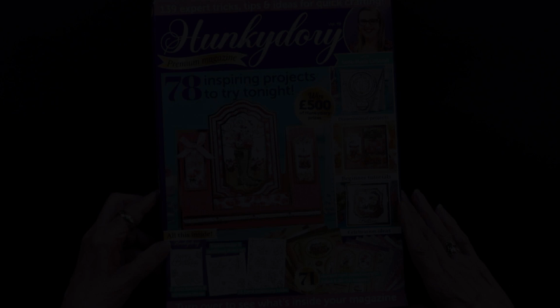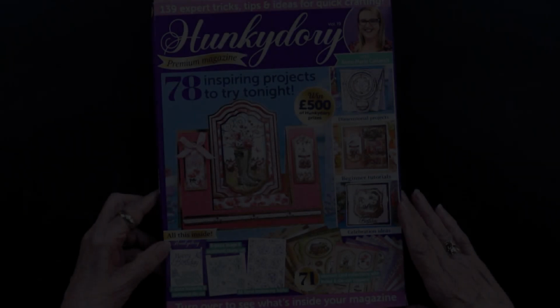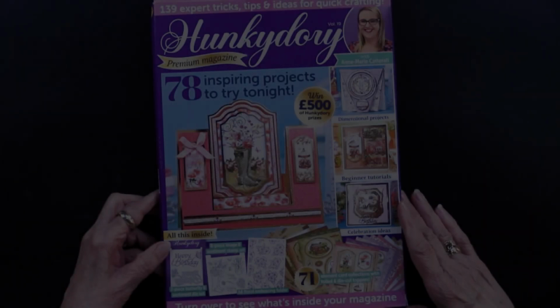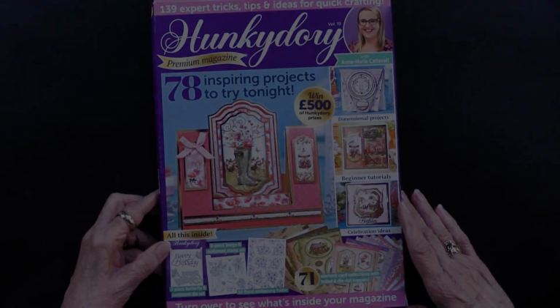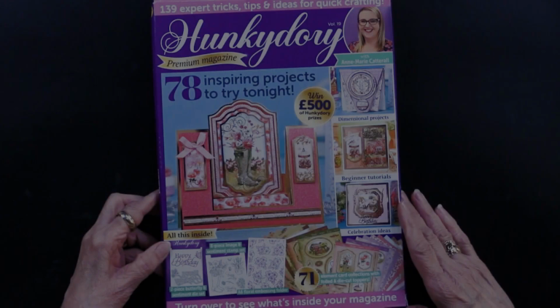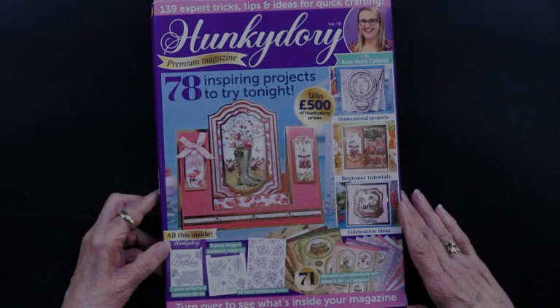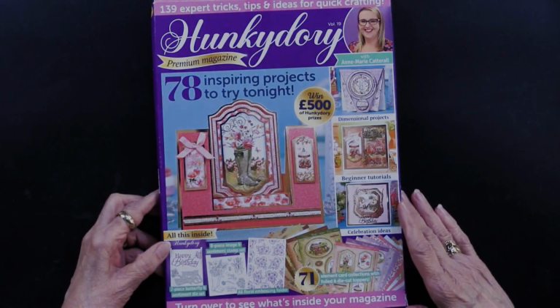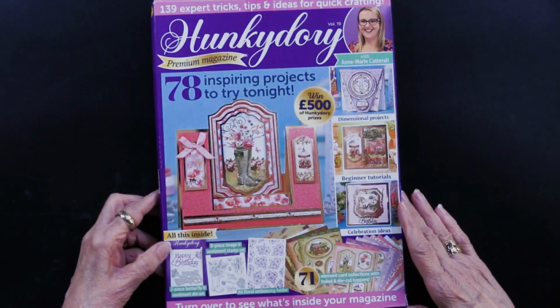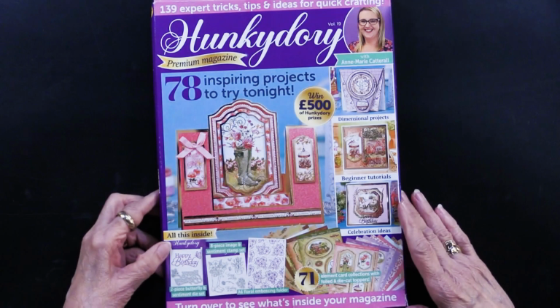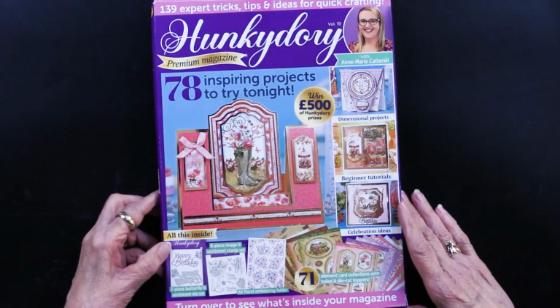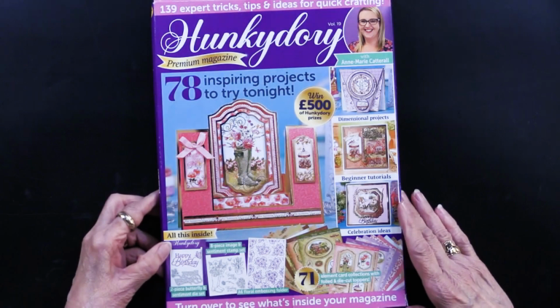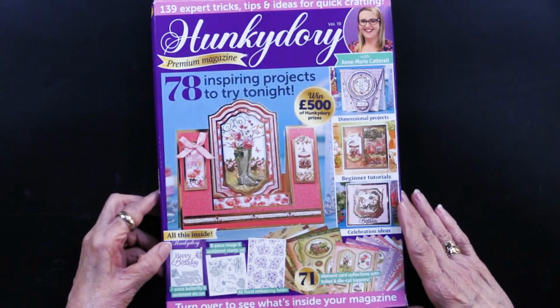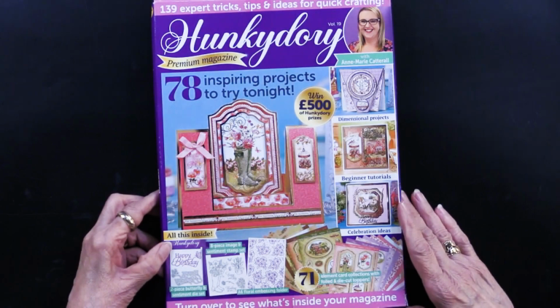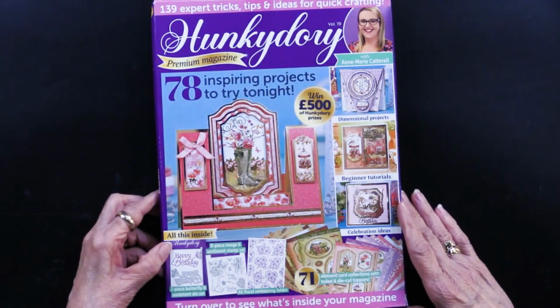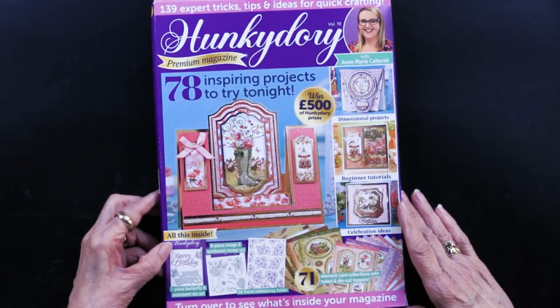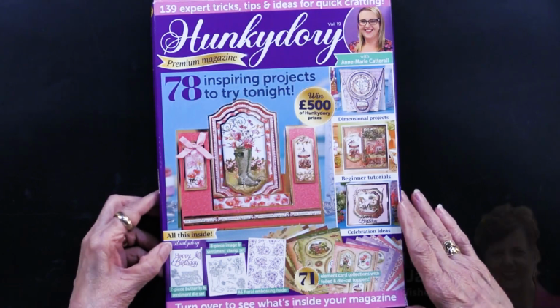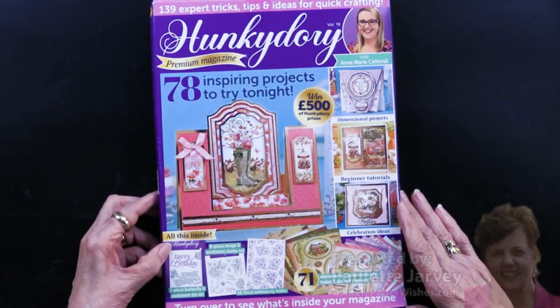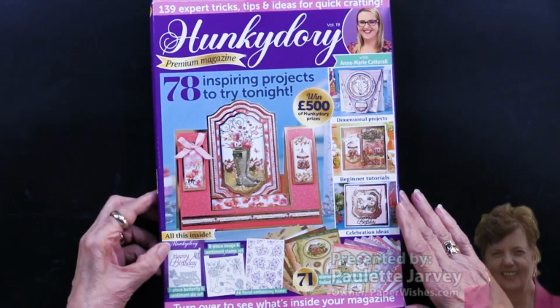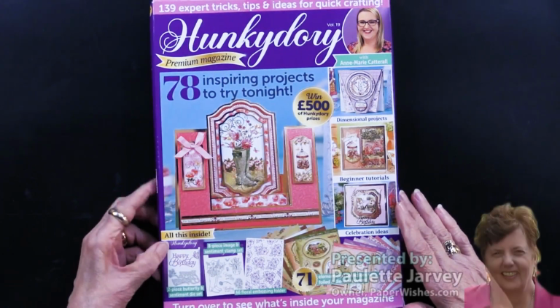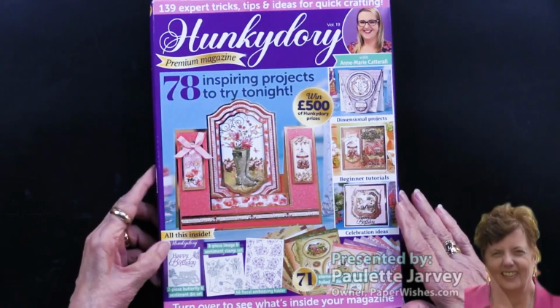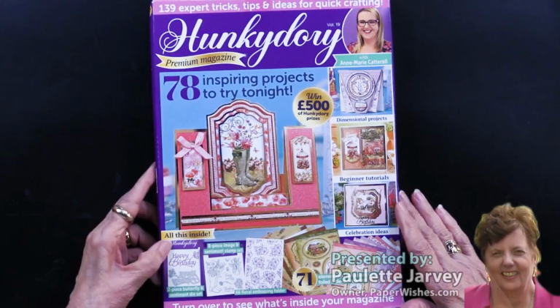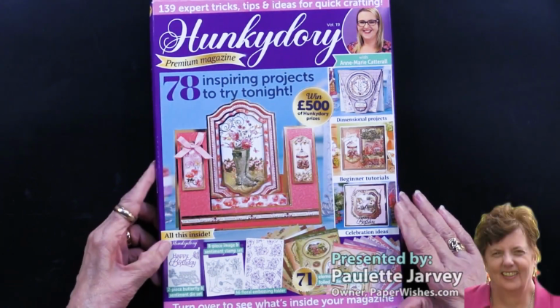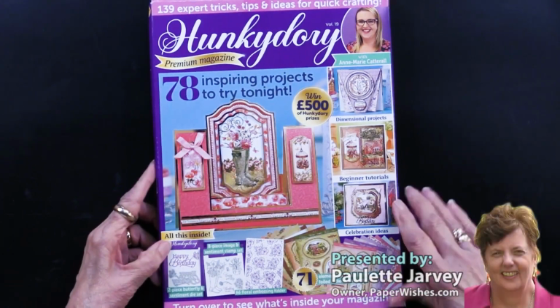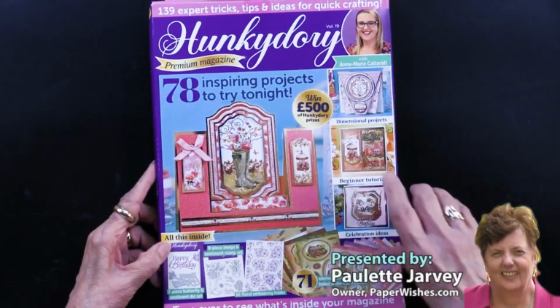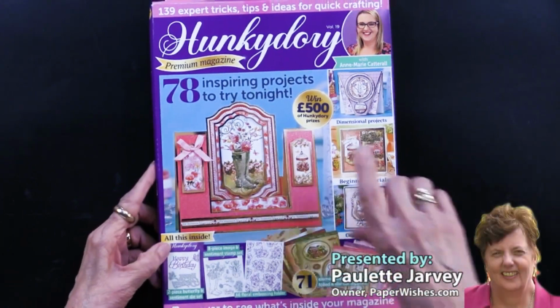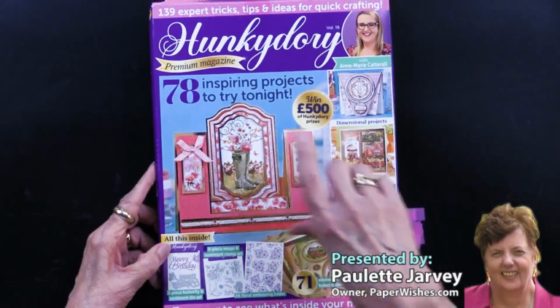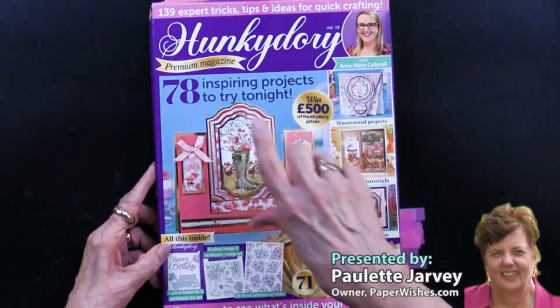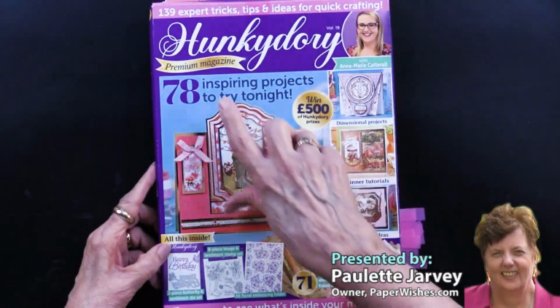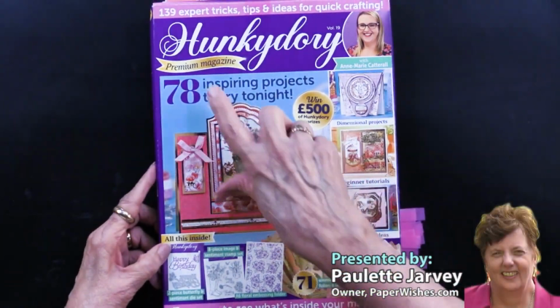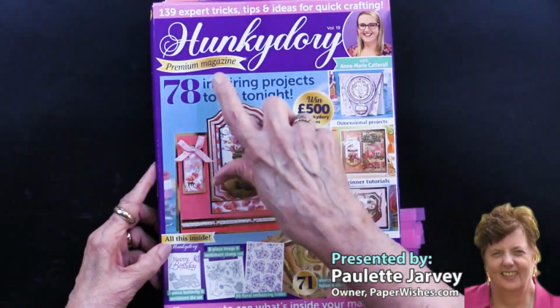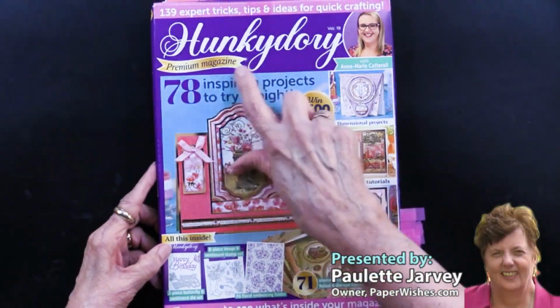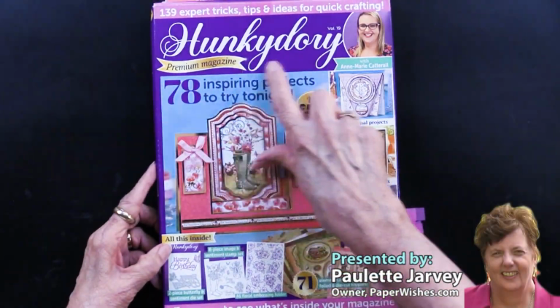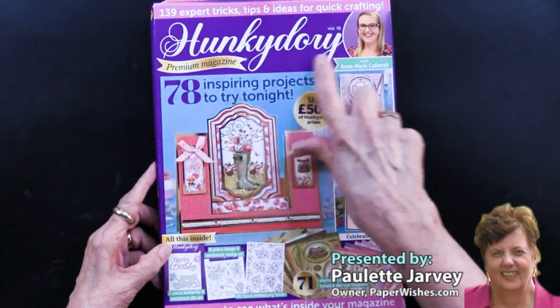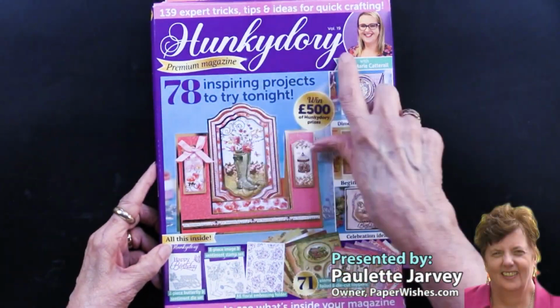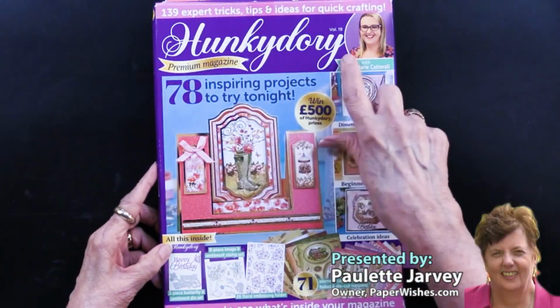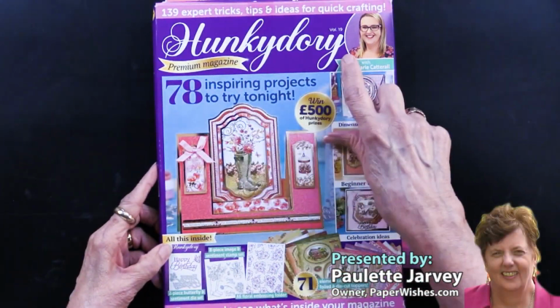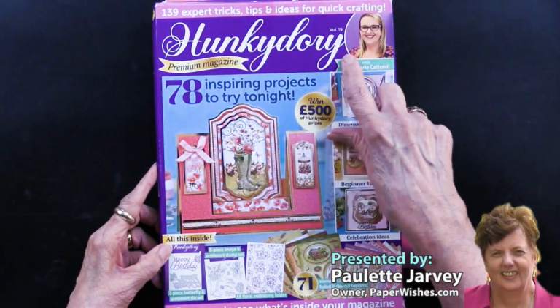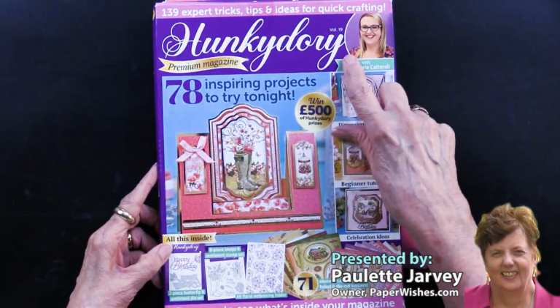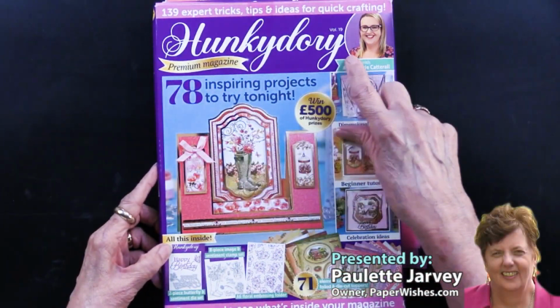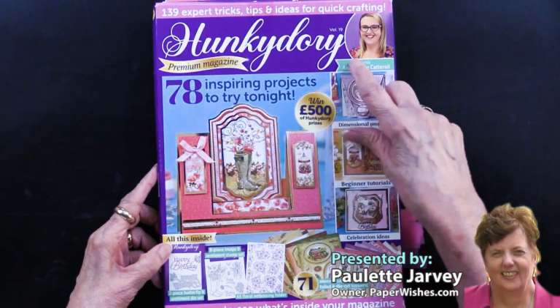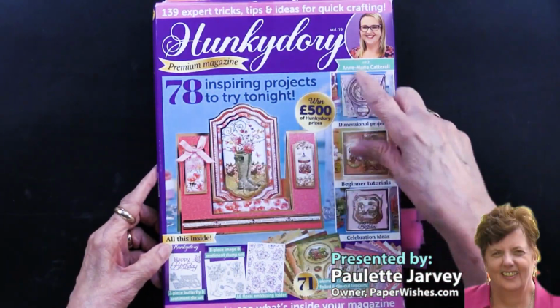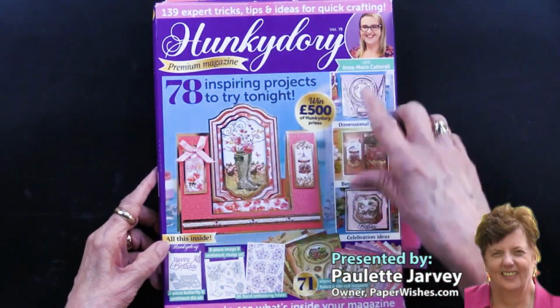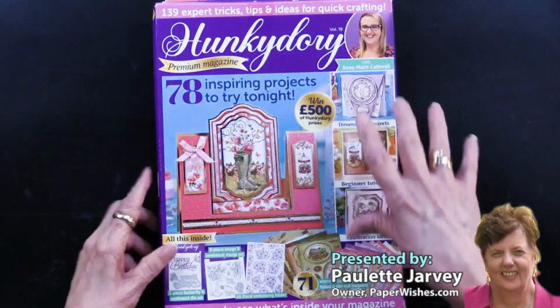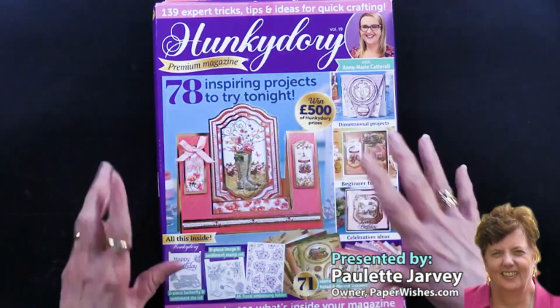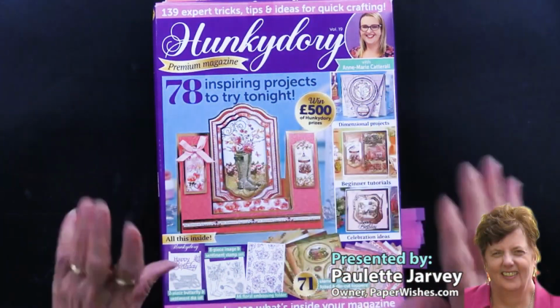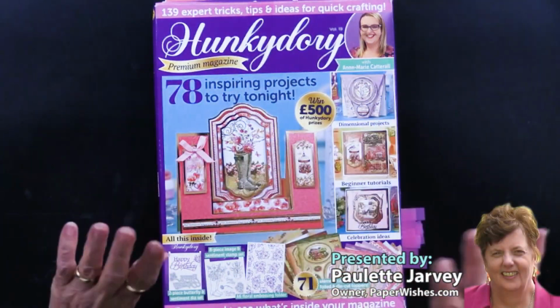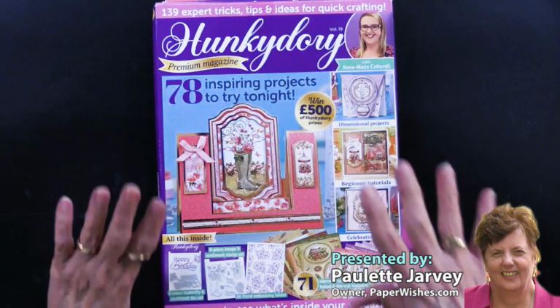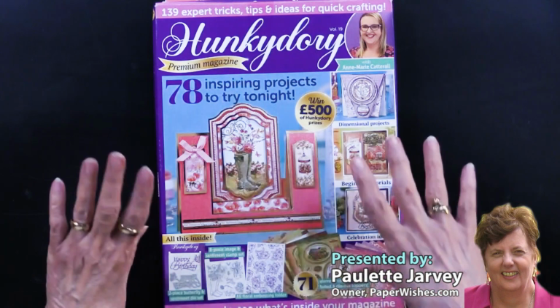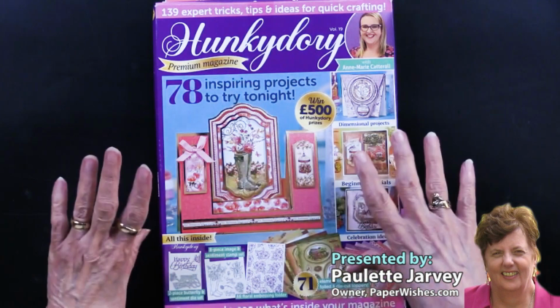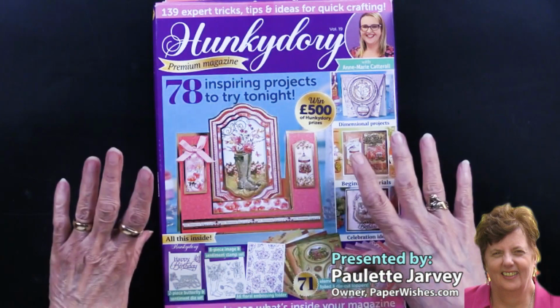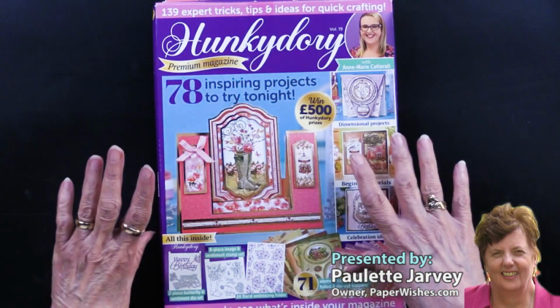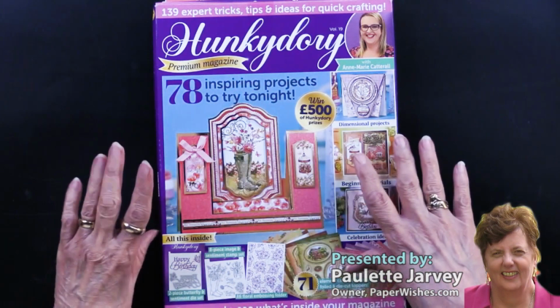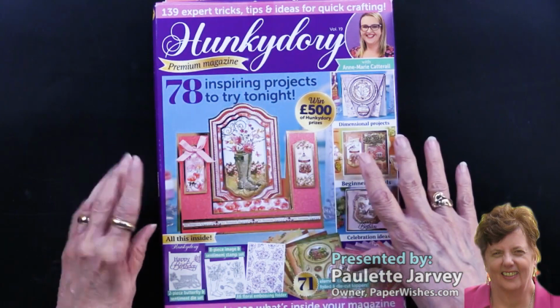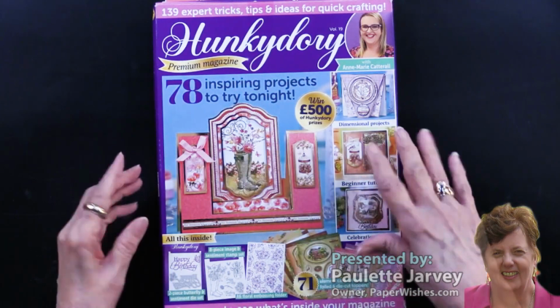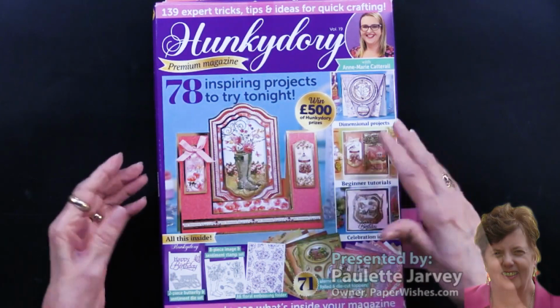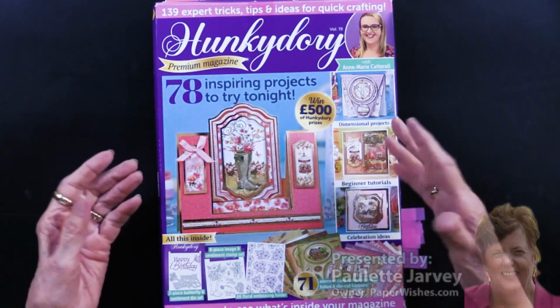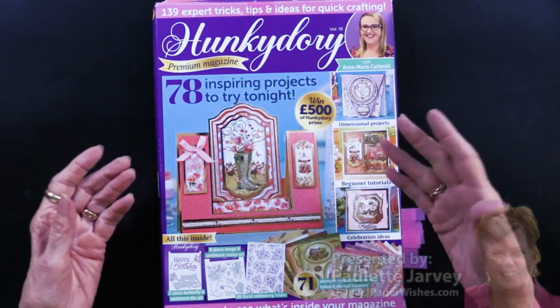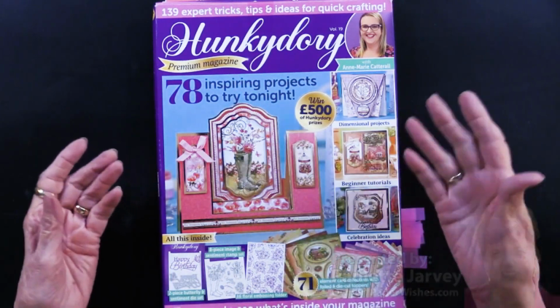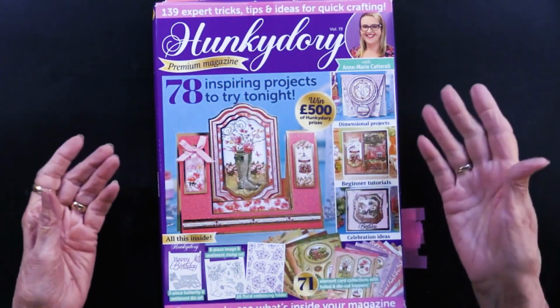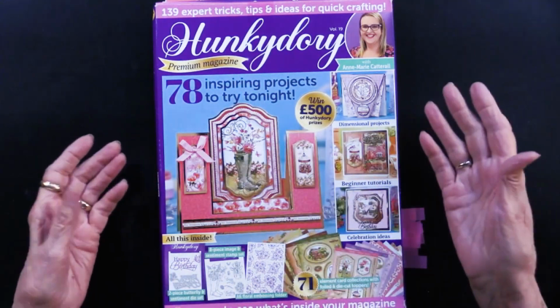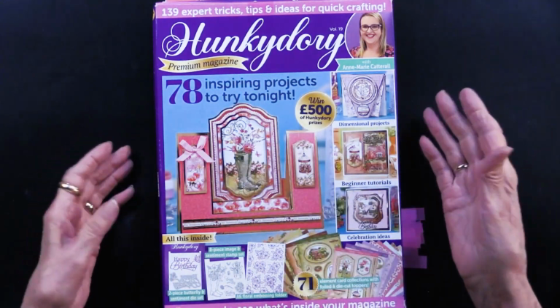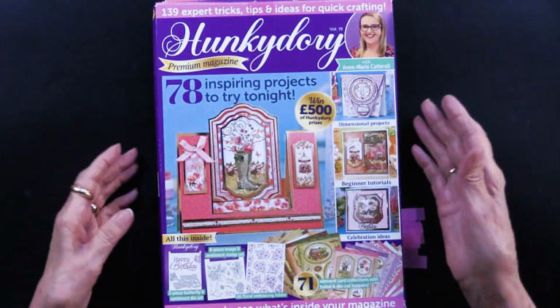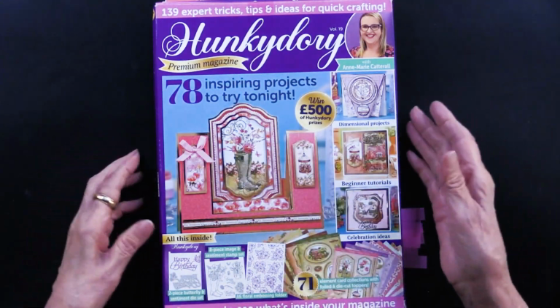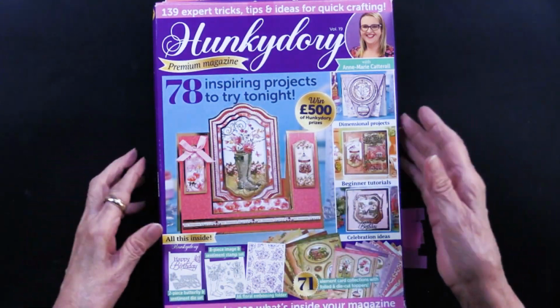We have a brand new magazine and box kit by our friends at Hunky Dory, and it just arrived. This is issue 19.